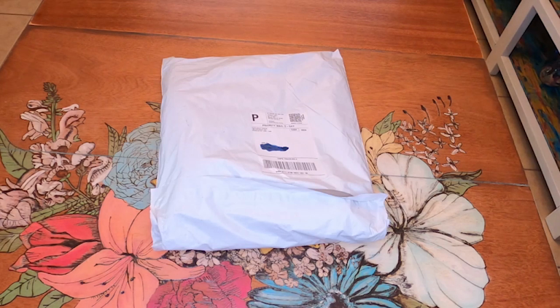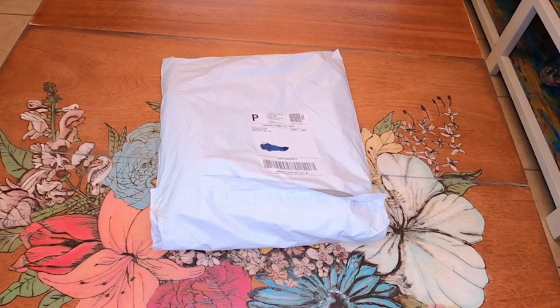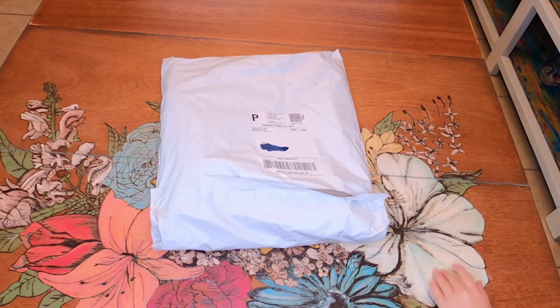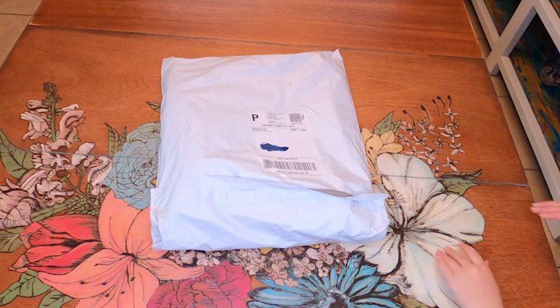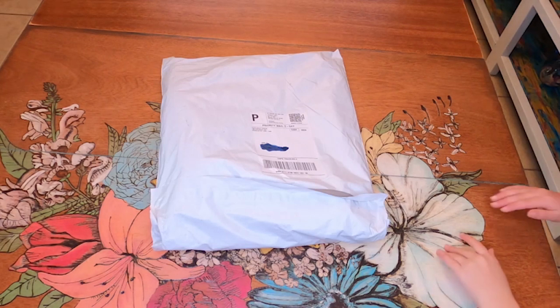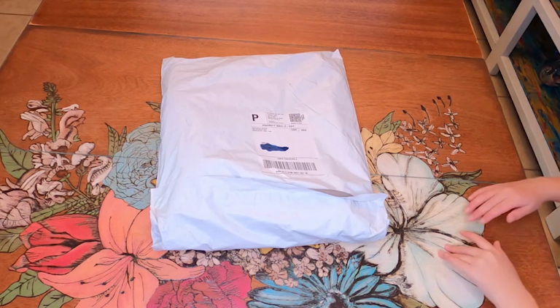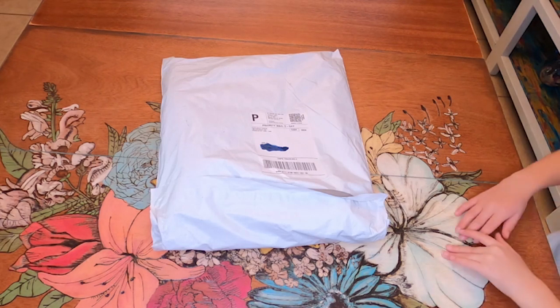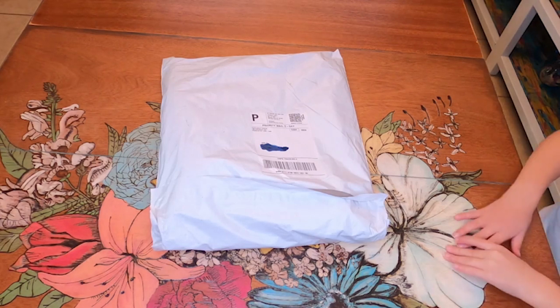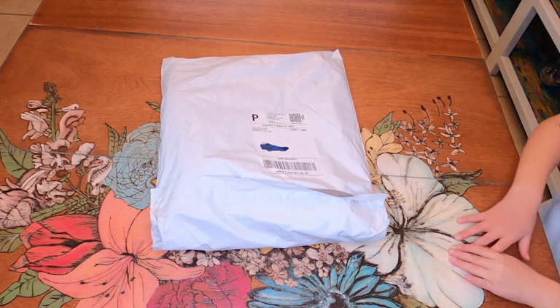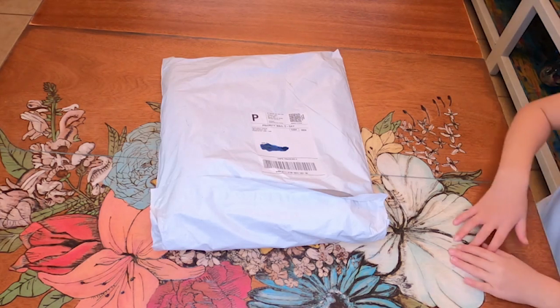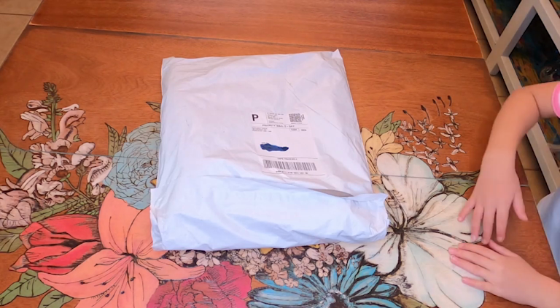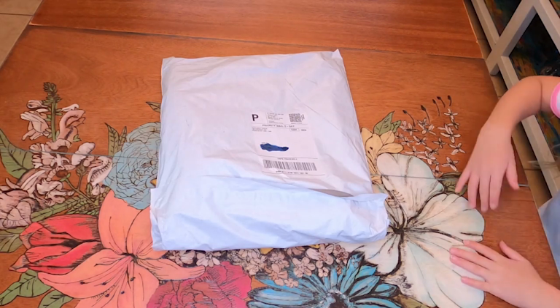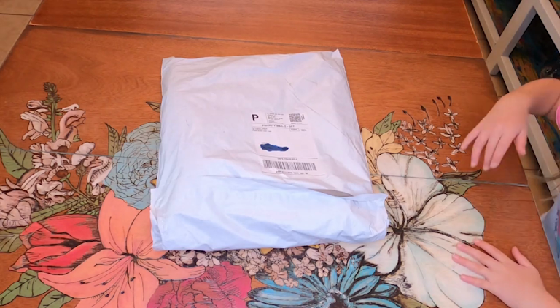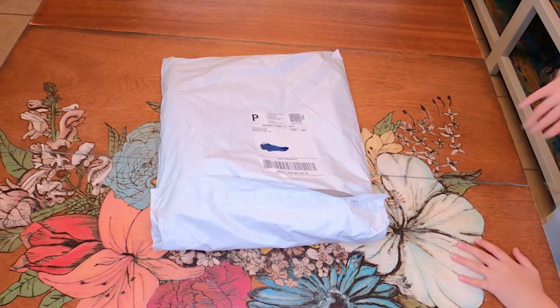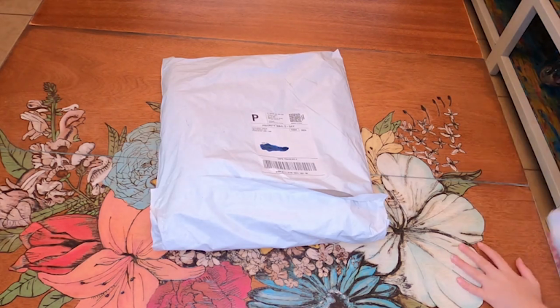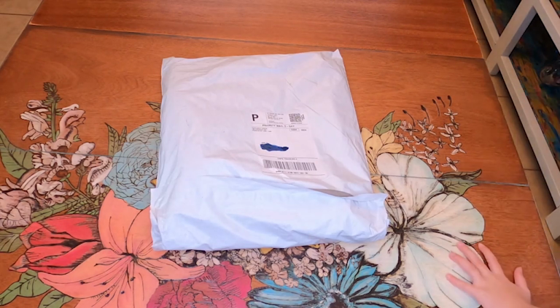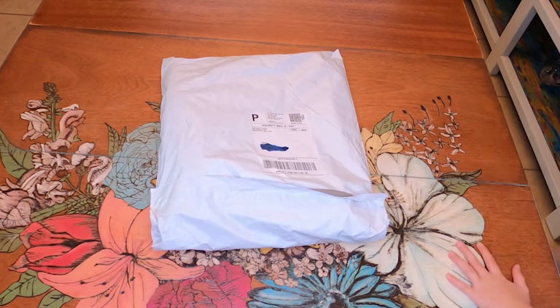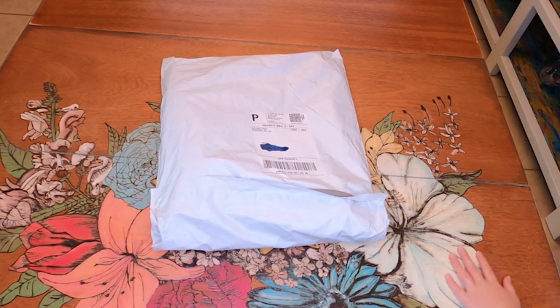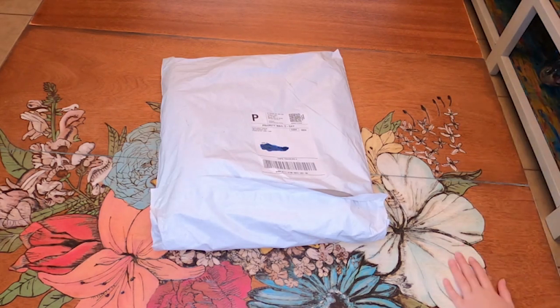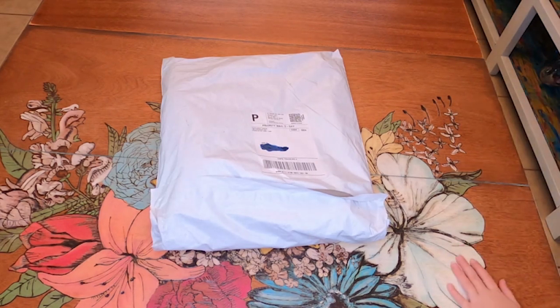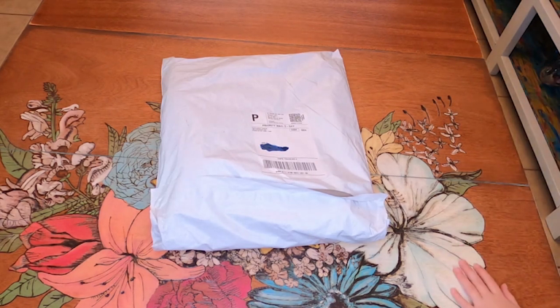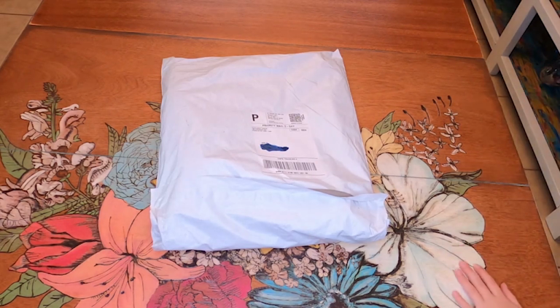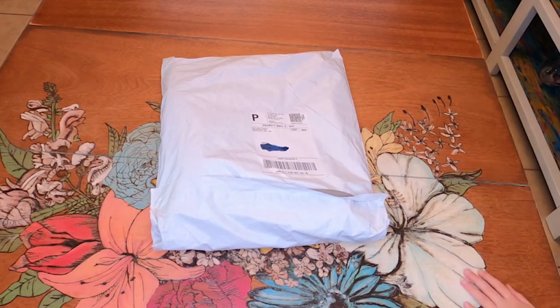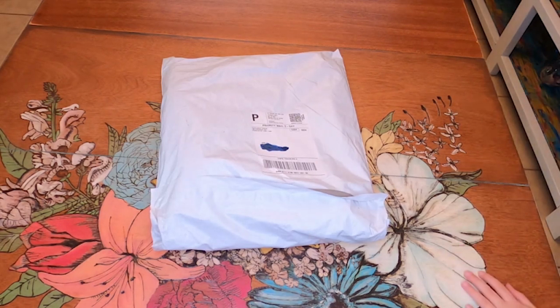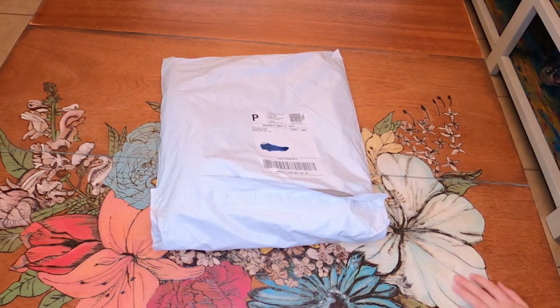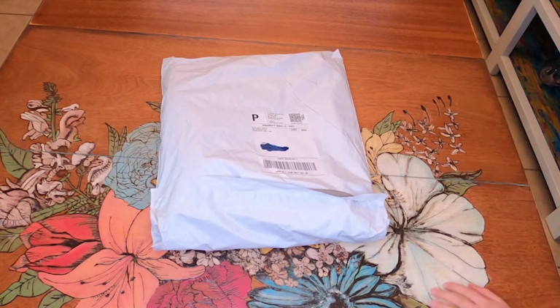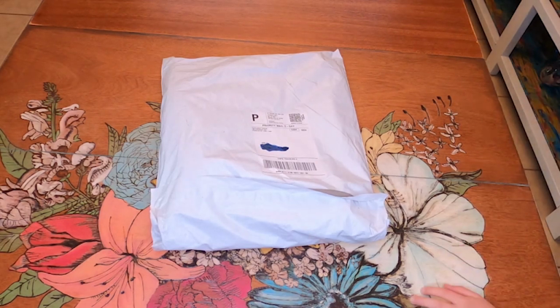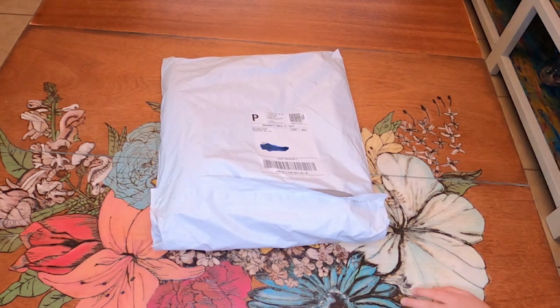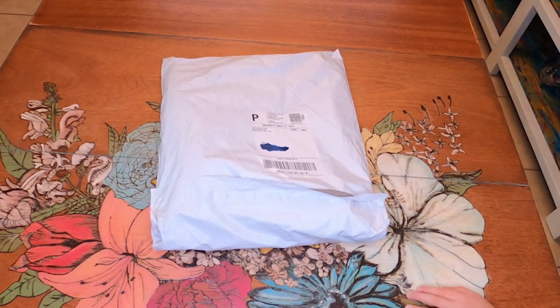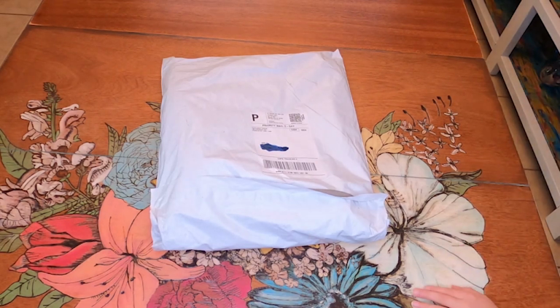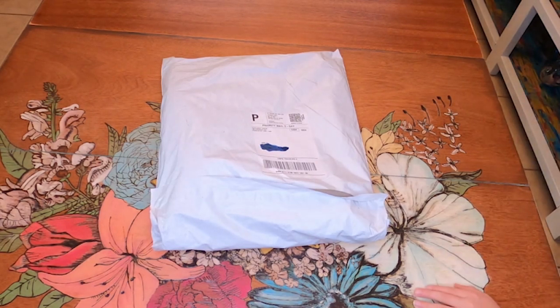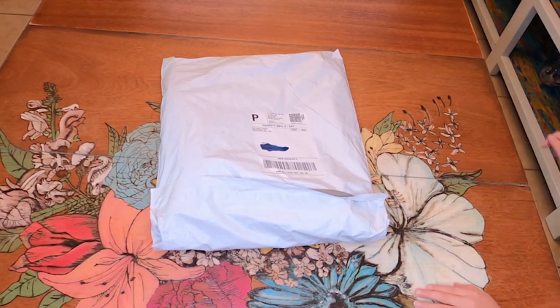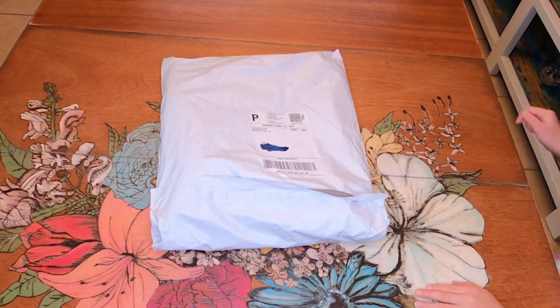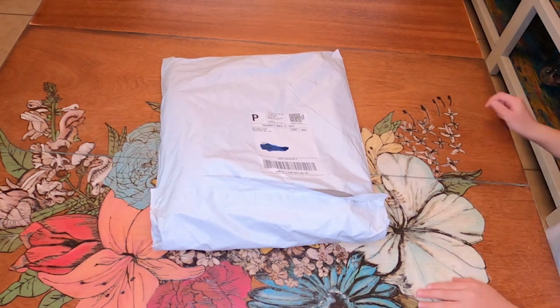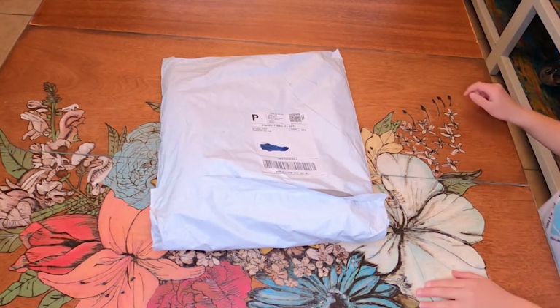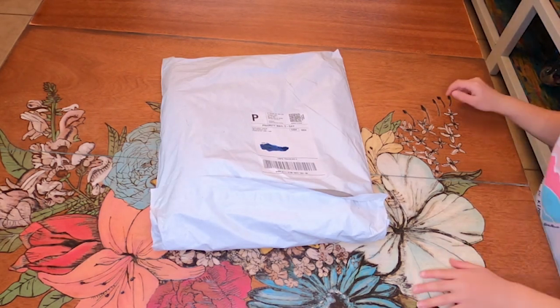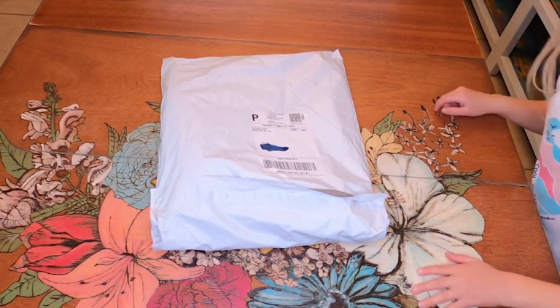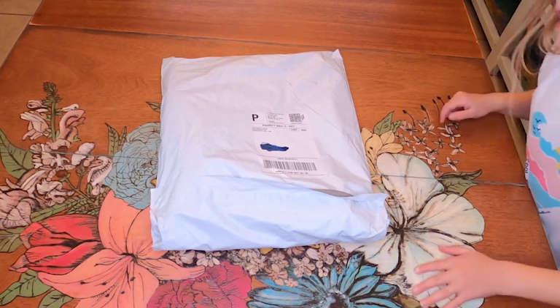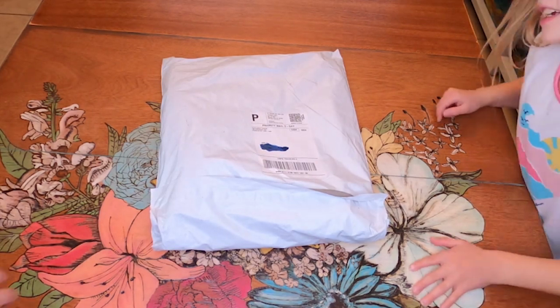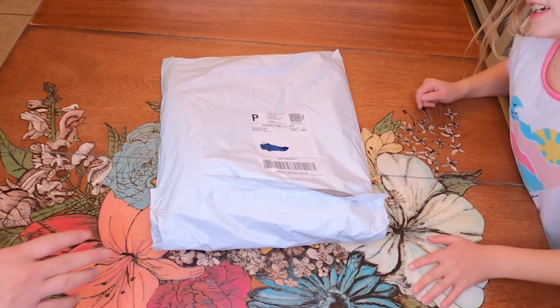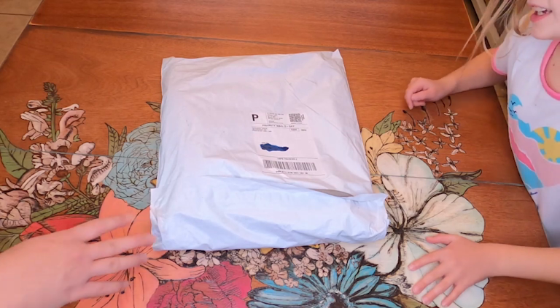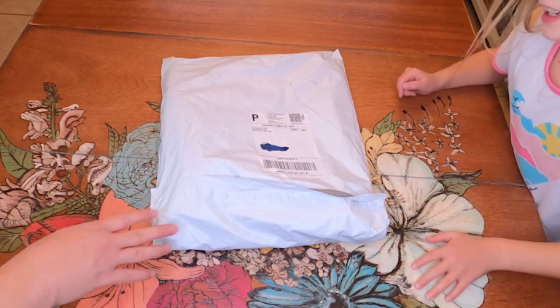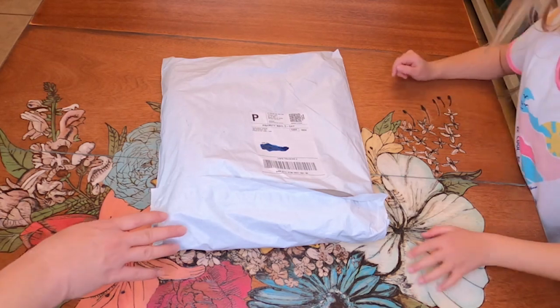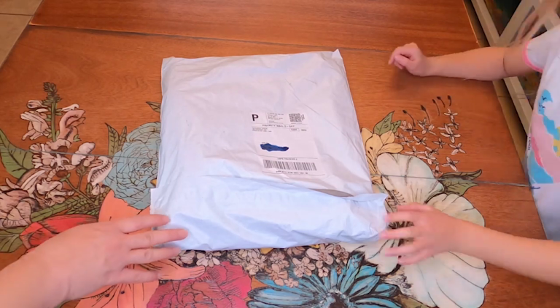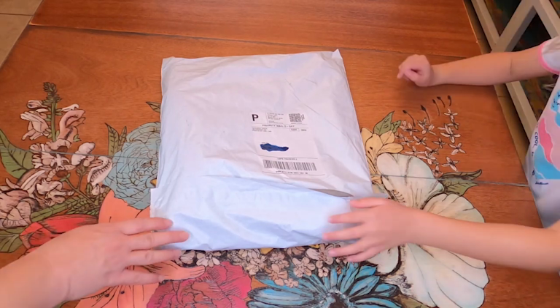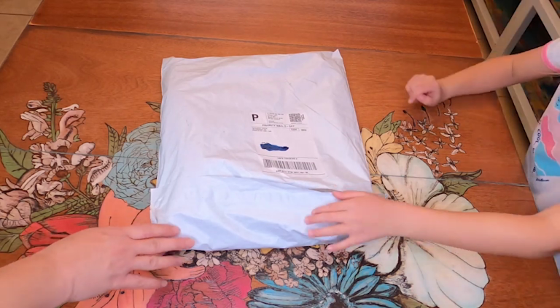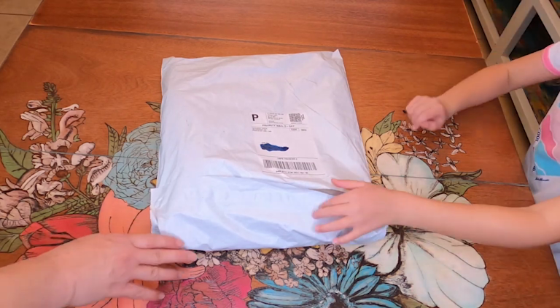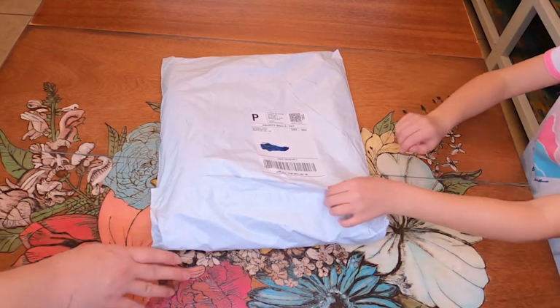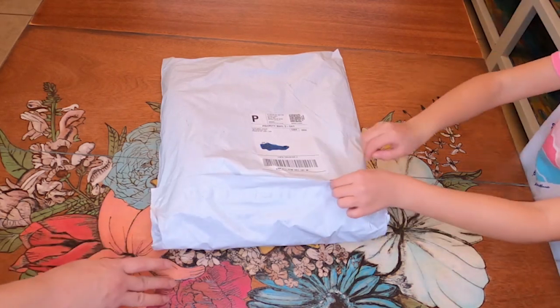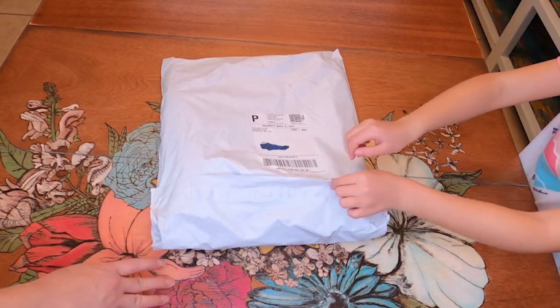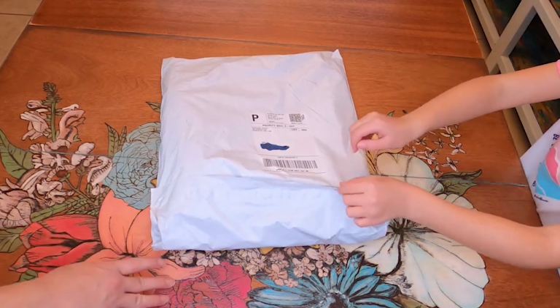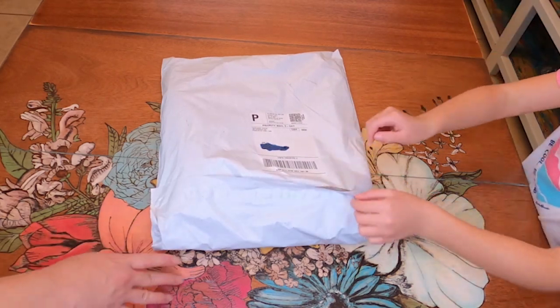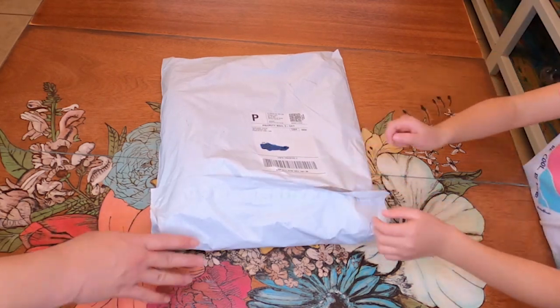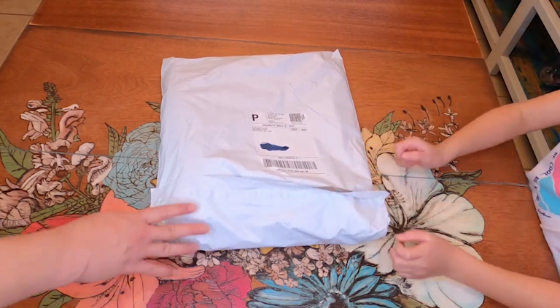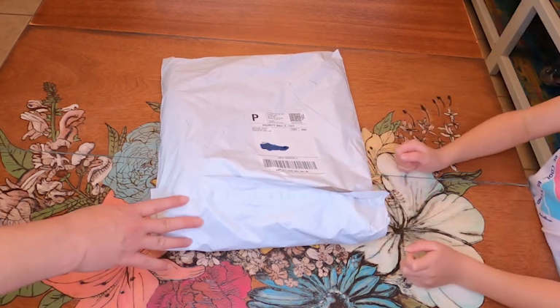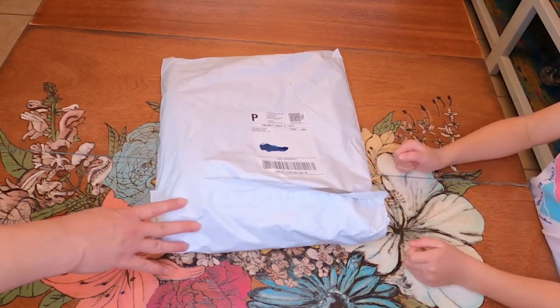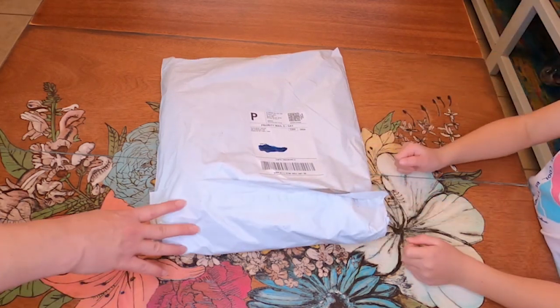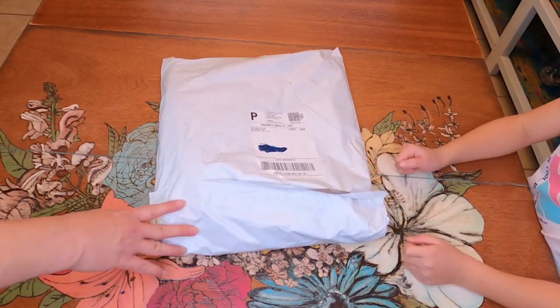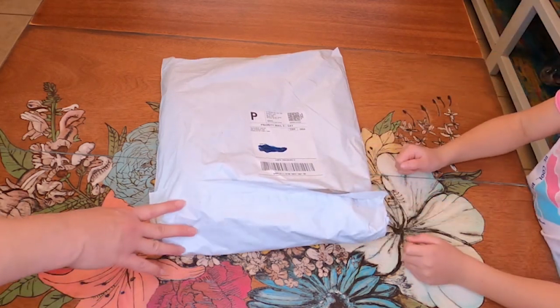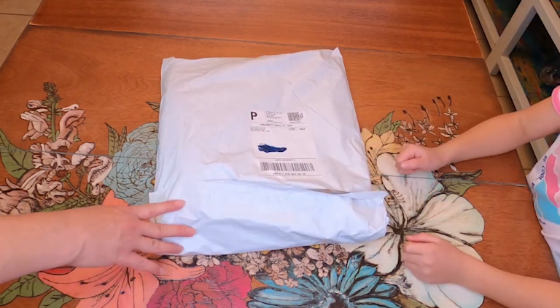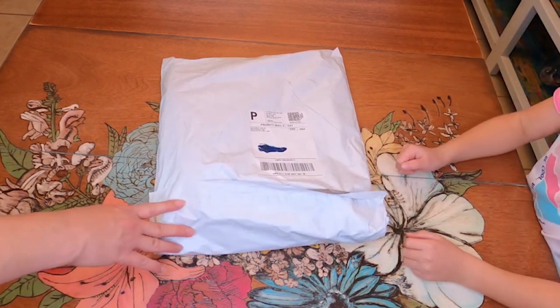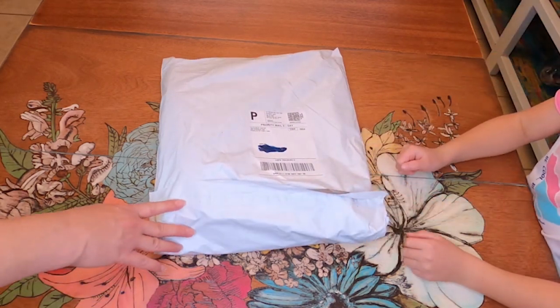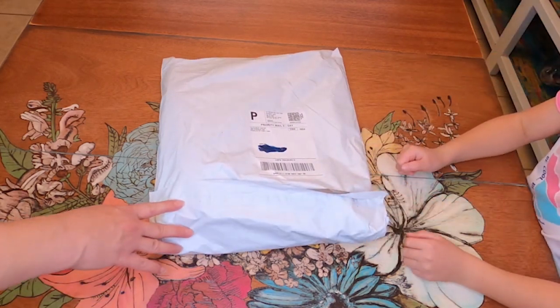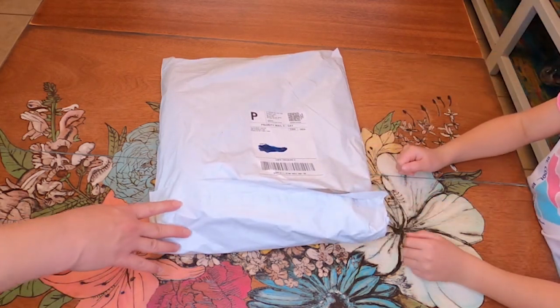Hello, we're doing another unbagging today. So let's begin.